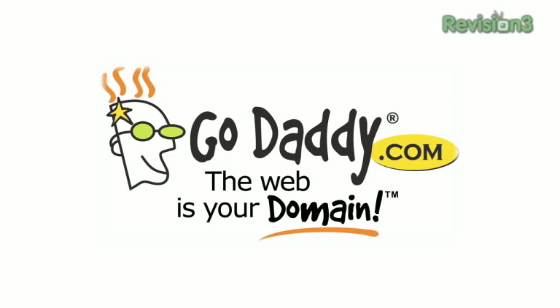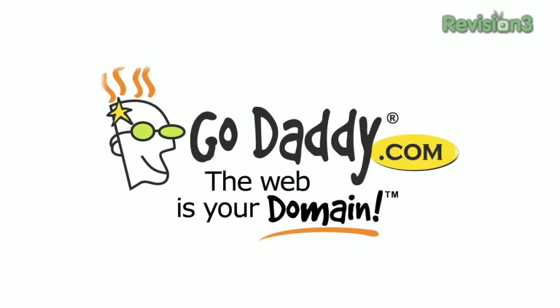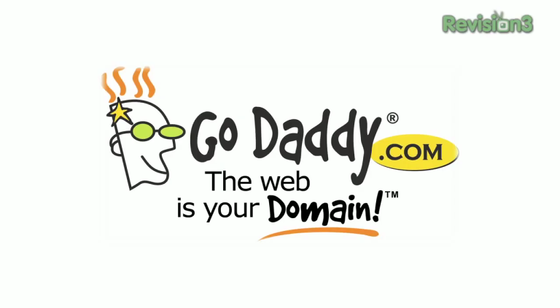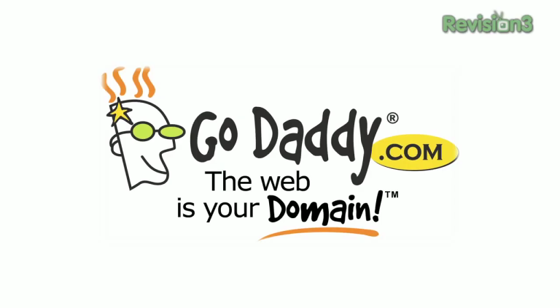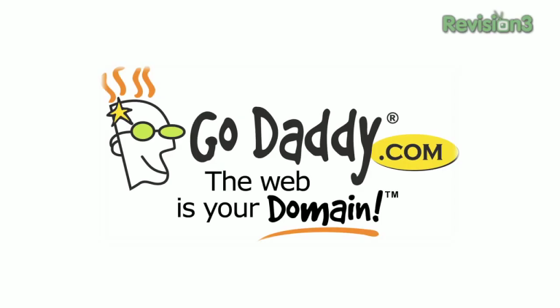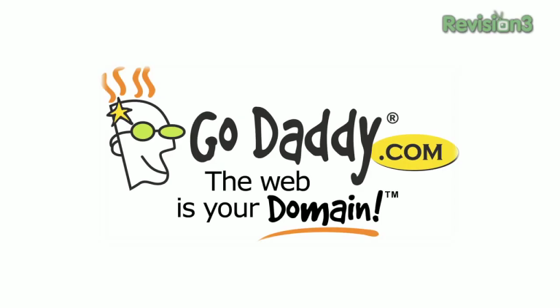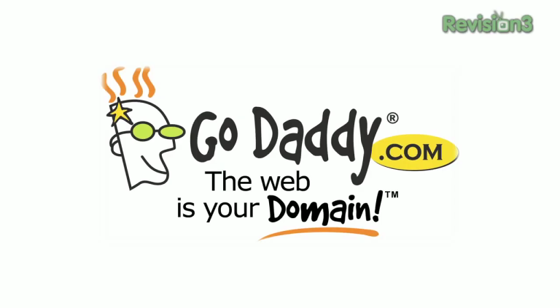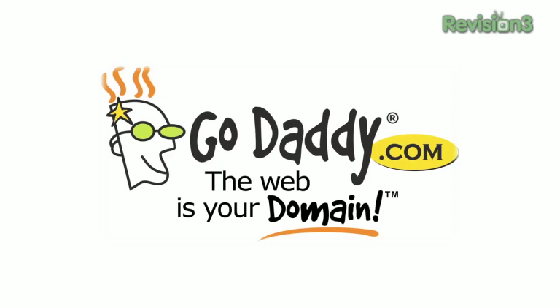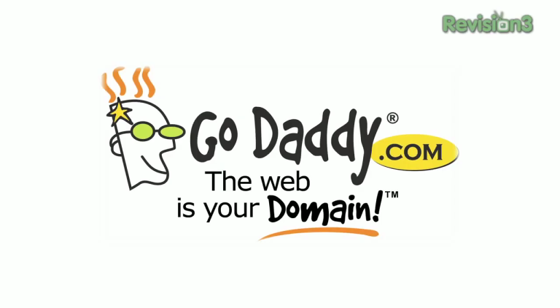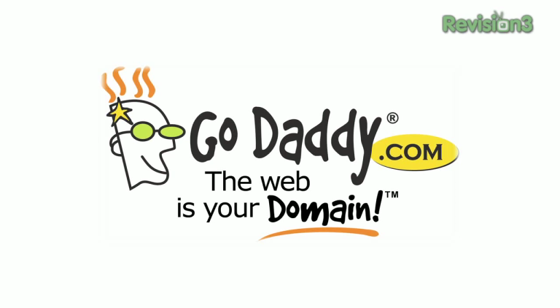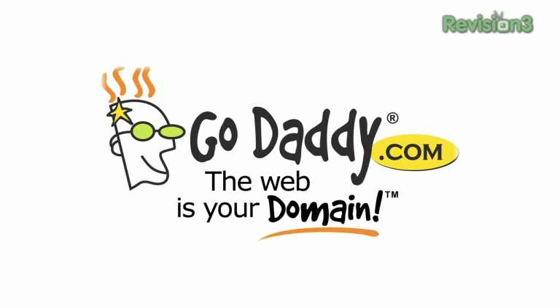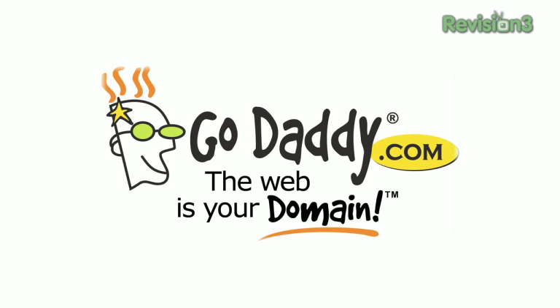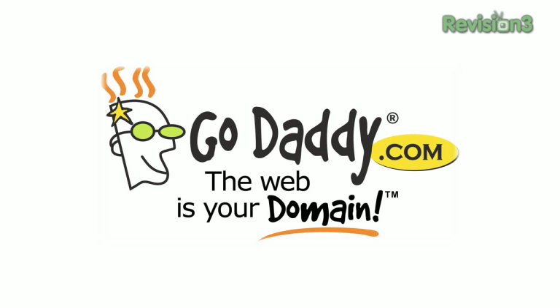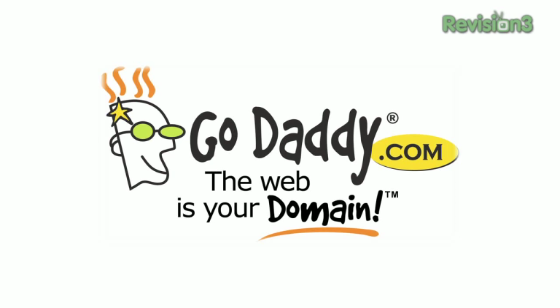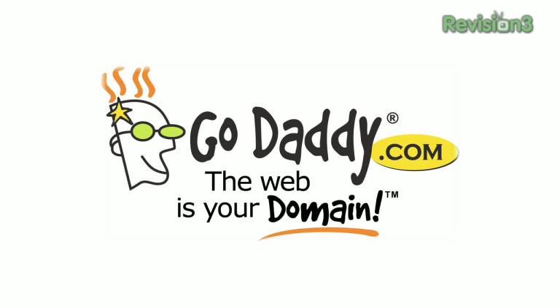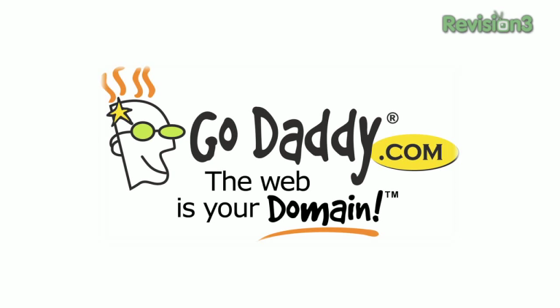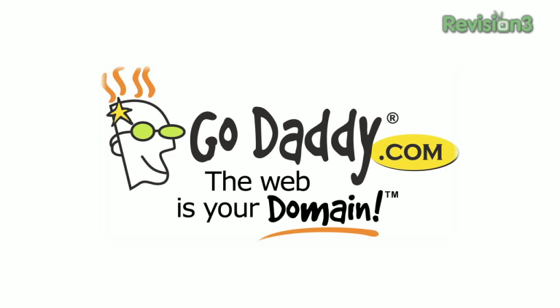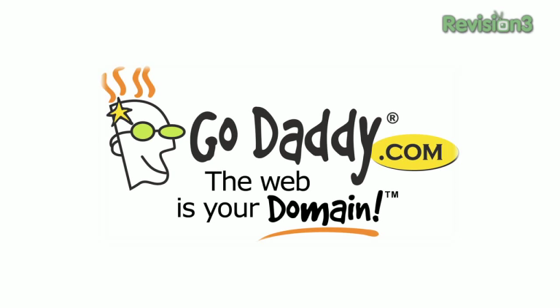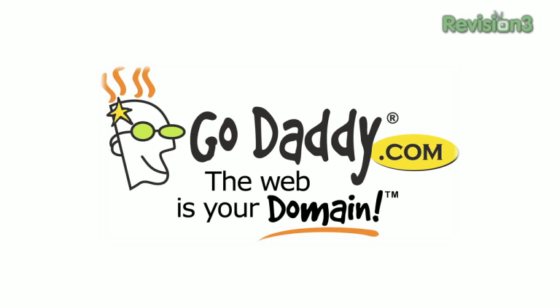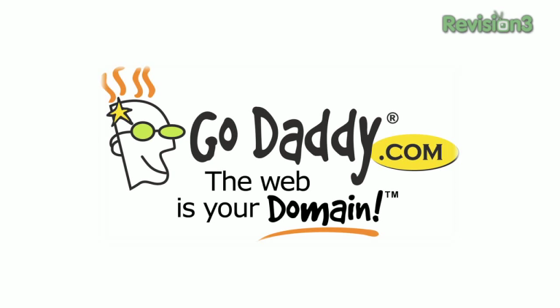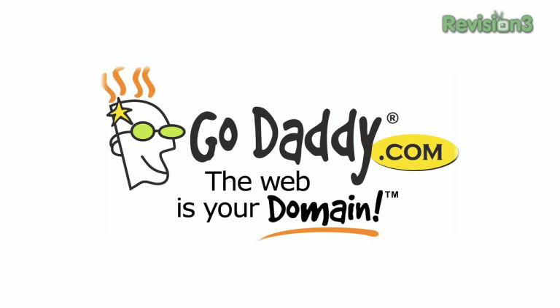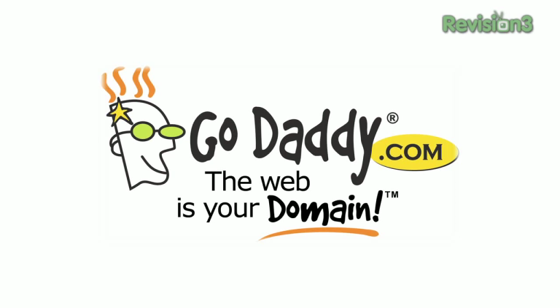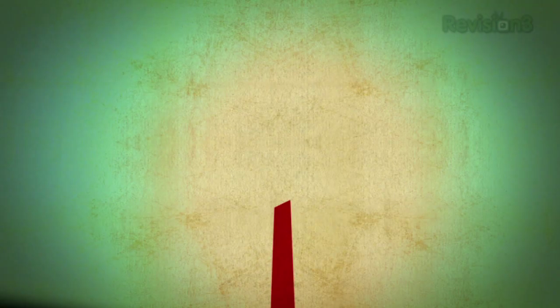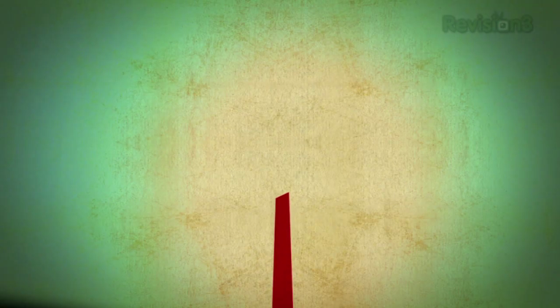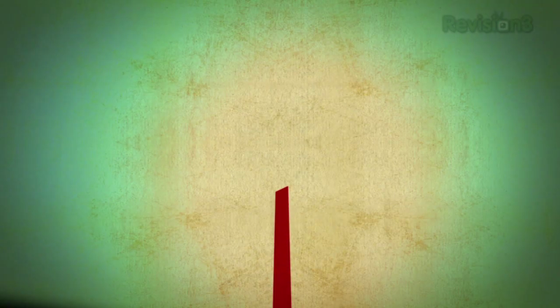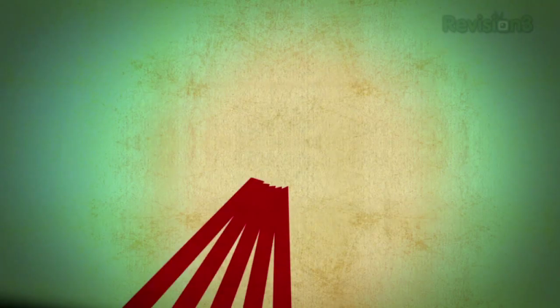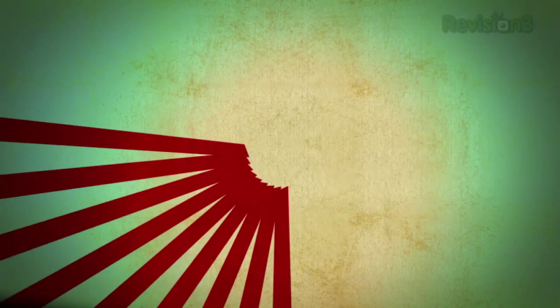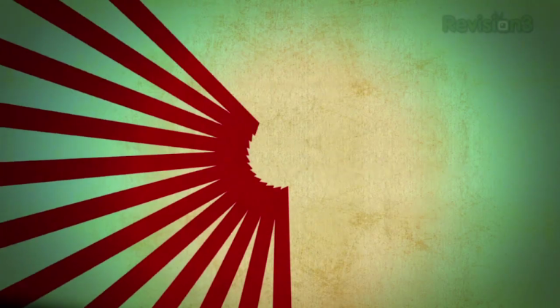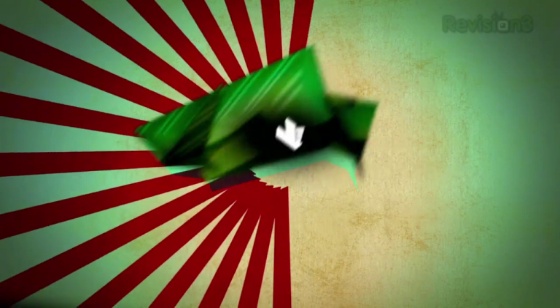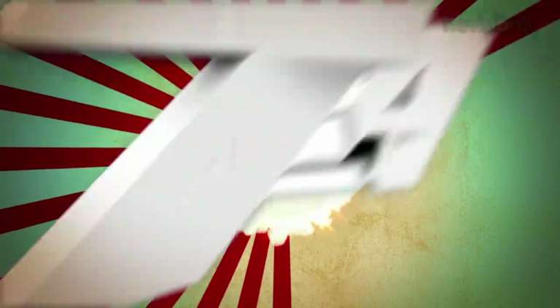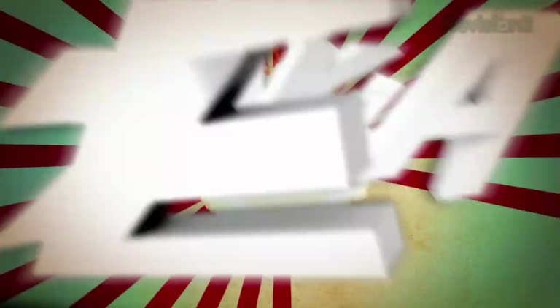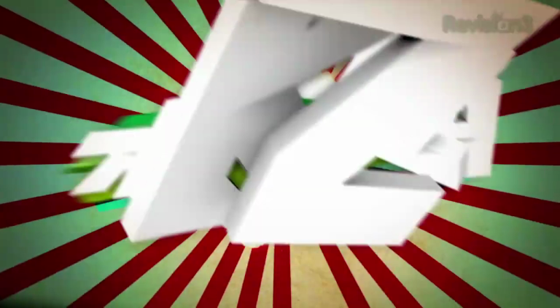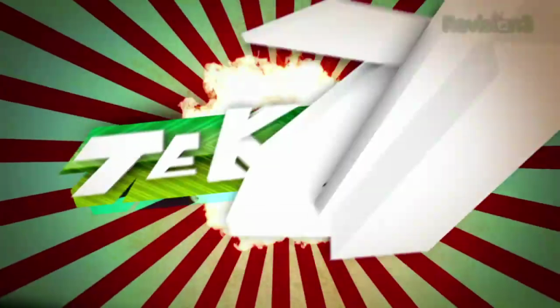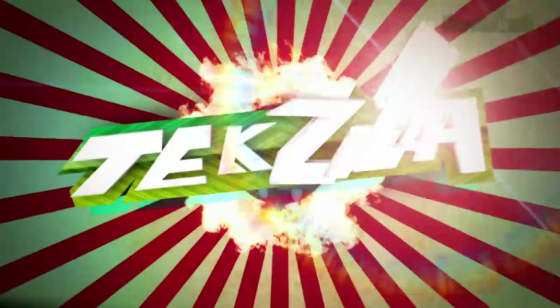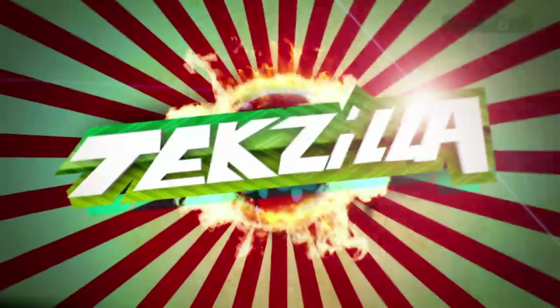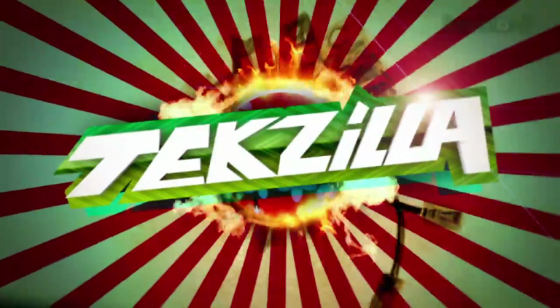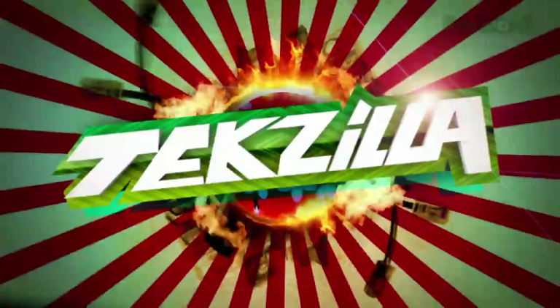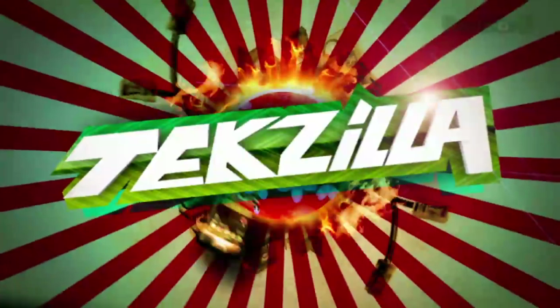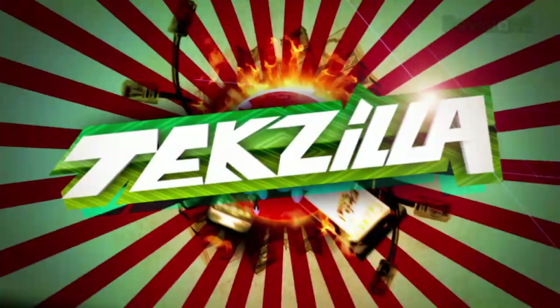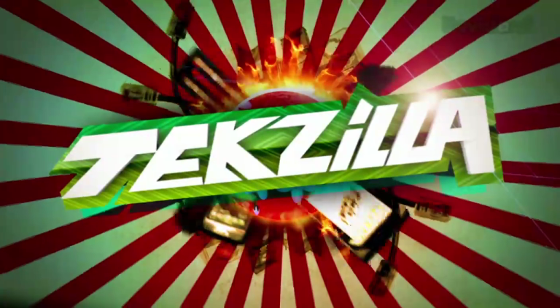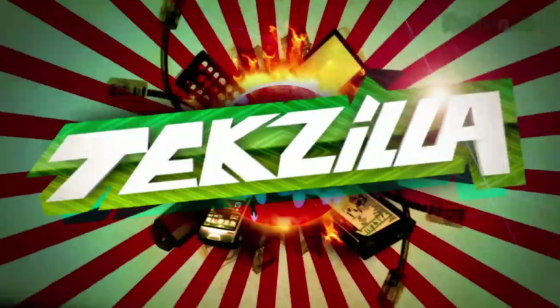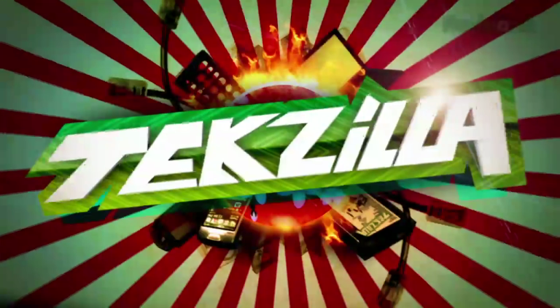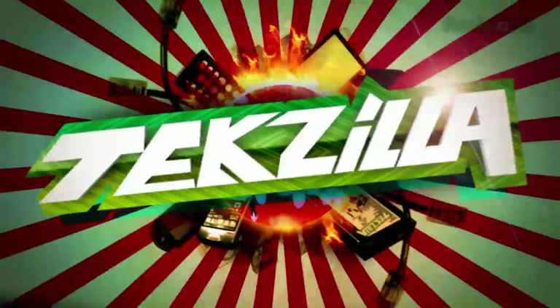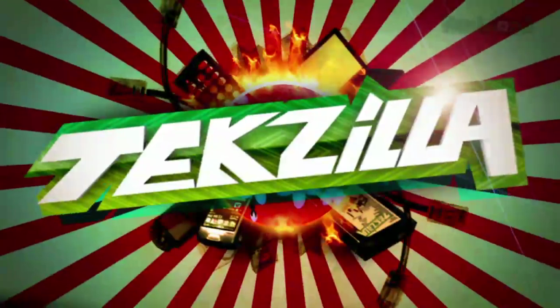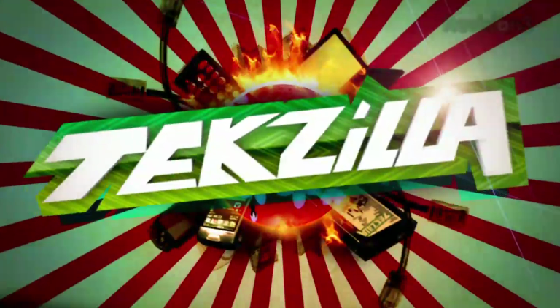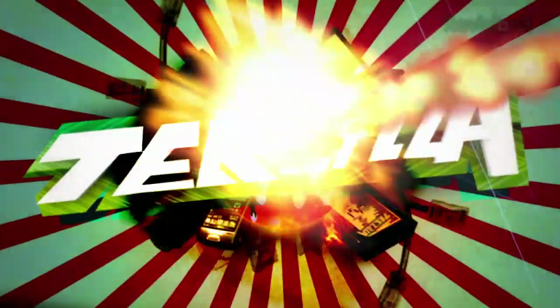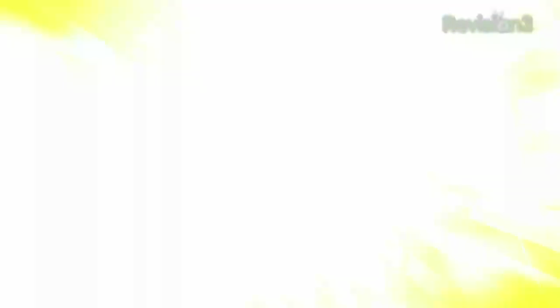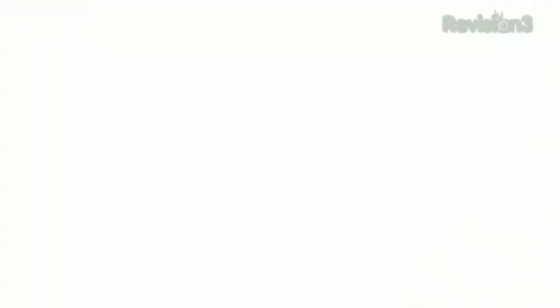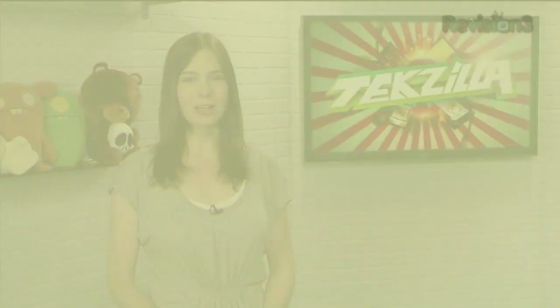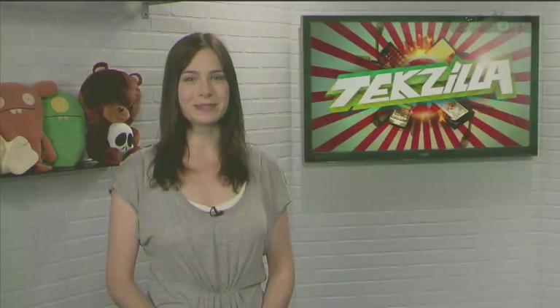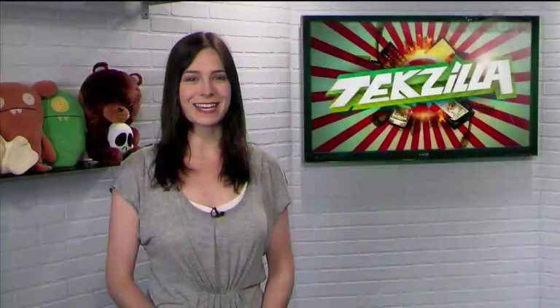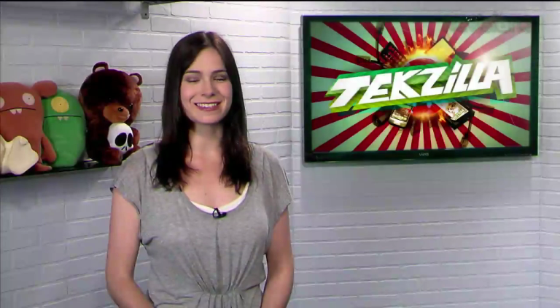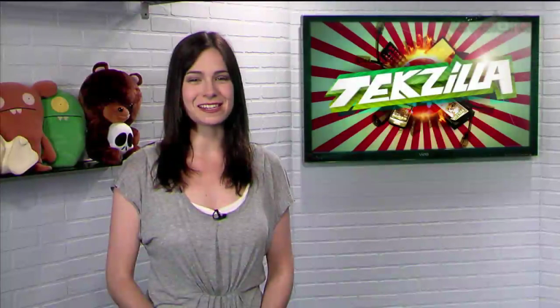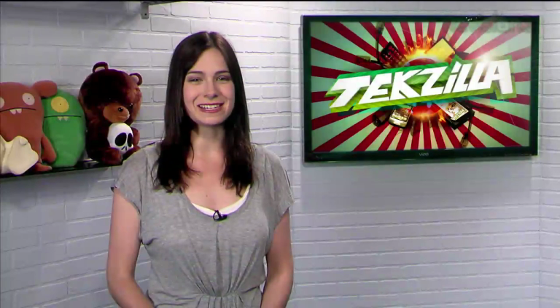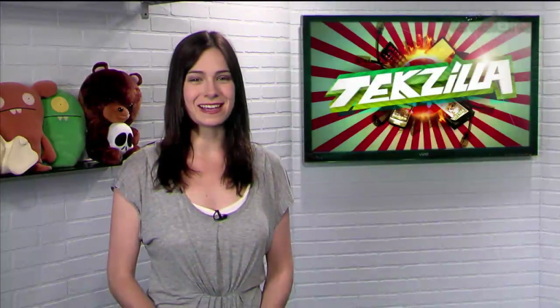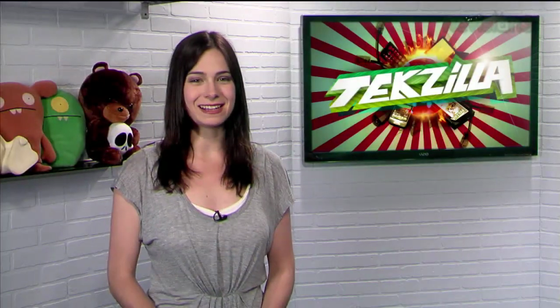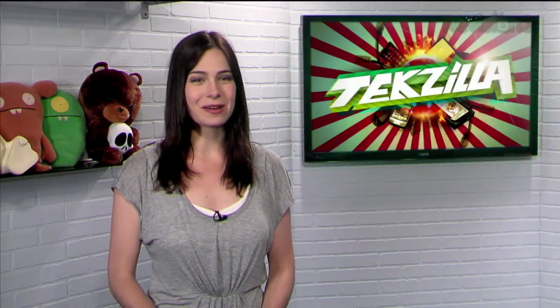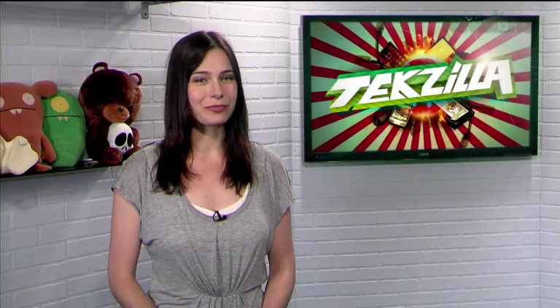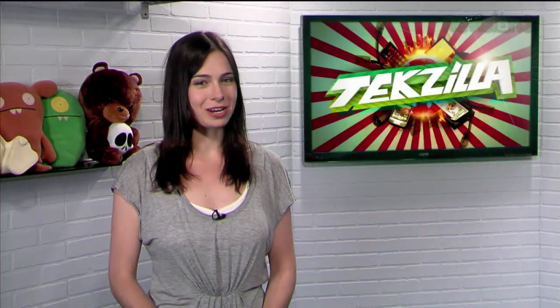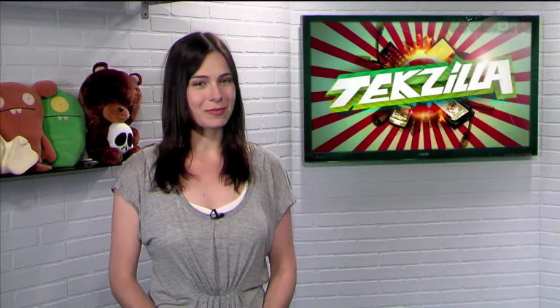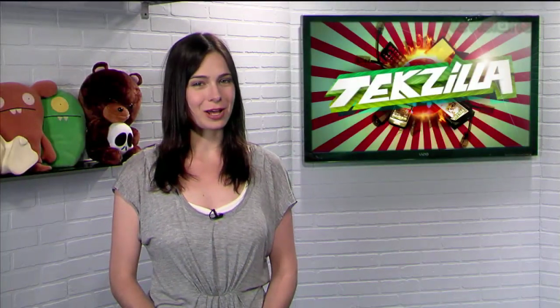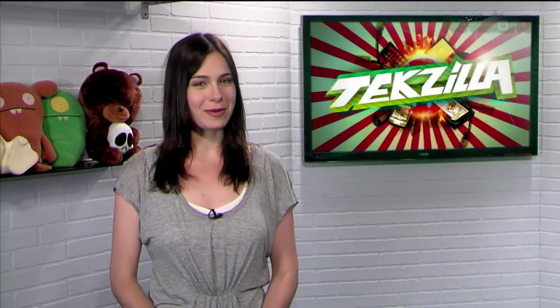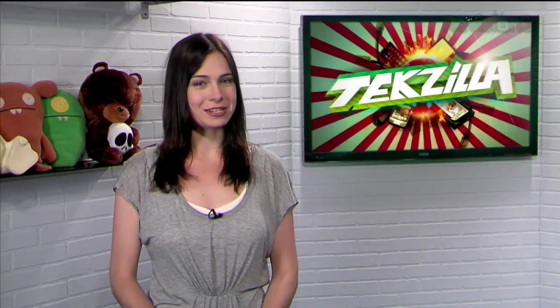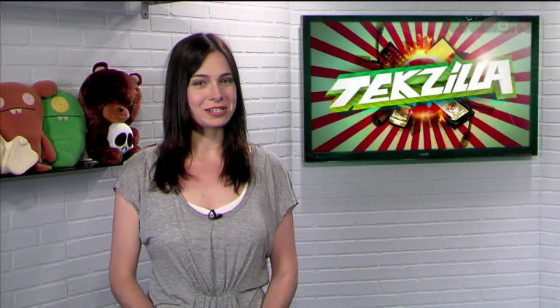Today's Tekzilla Daily is brought to you by GoDaddy. Welcome to Tekzilla Daily, I'm Veronica Belmont.